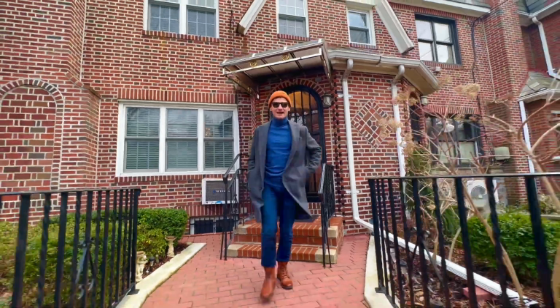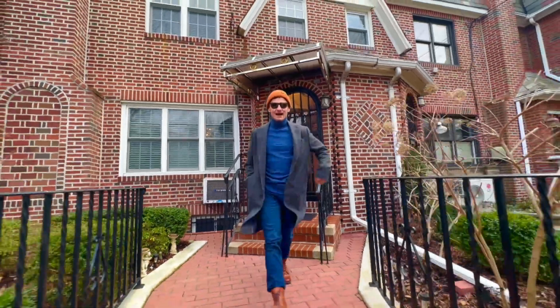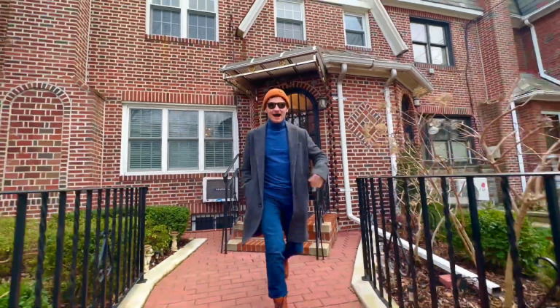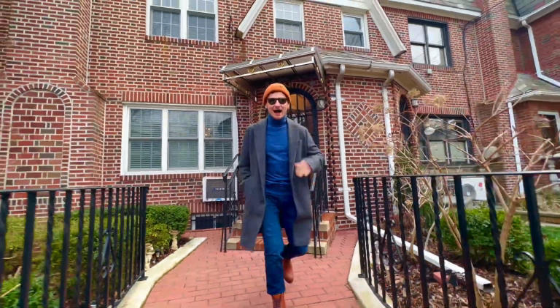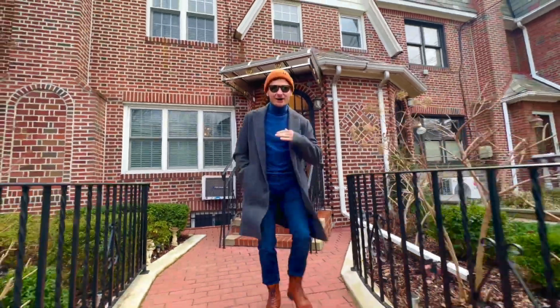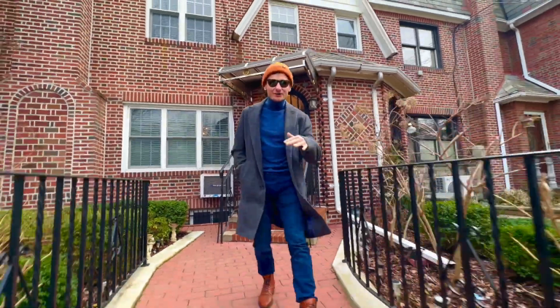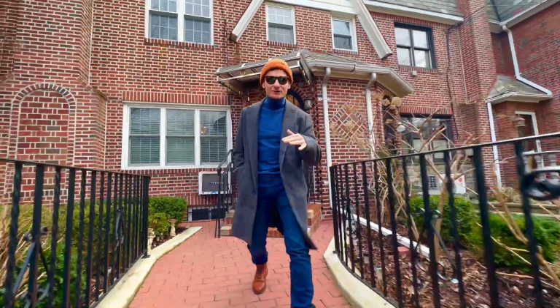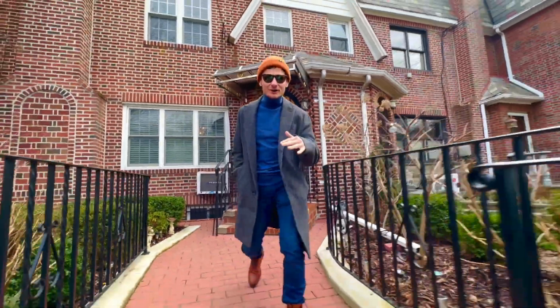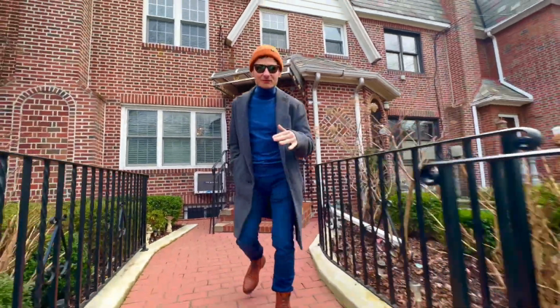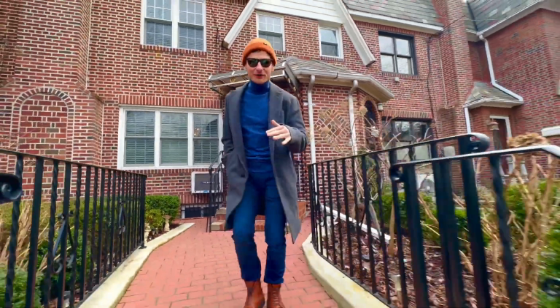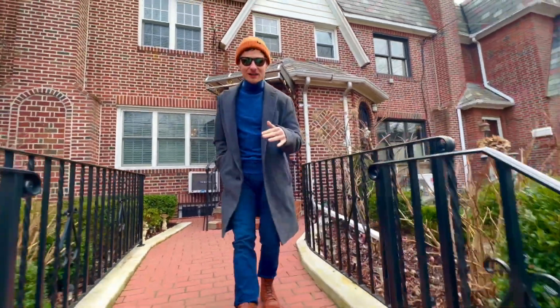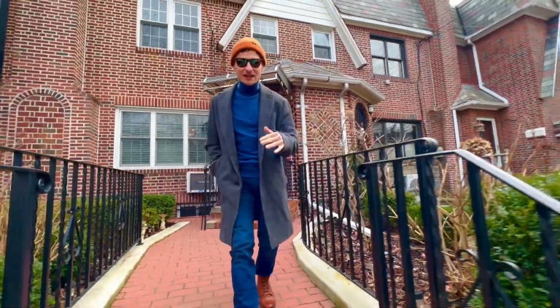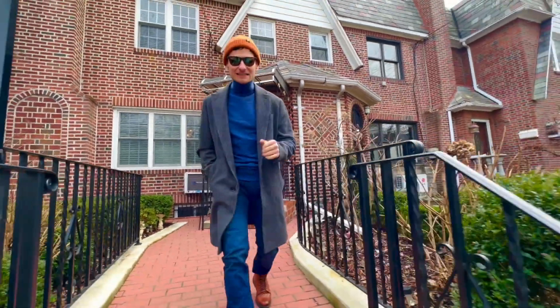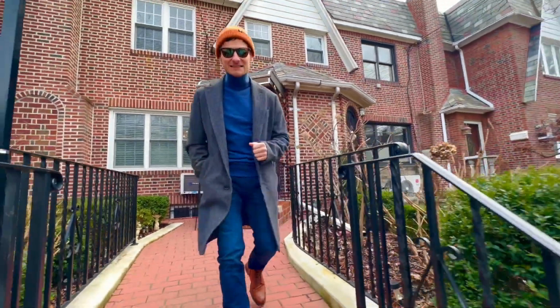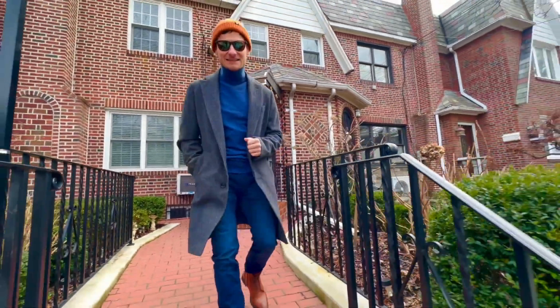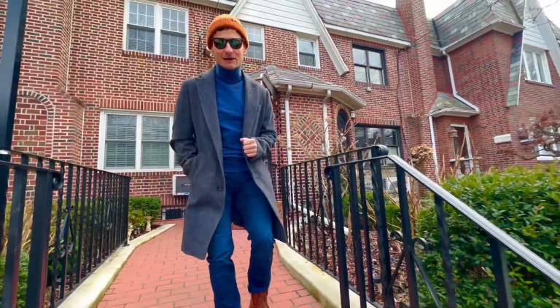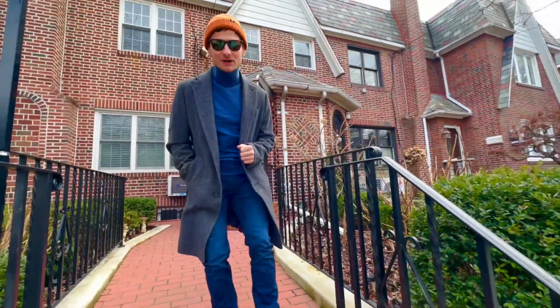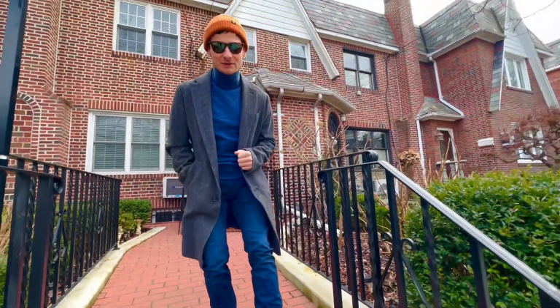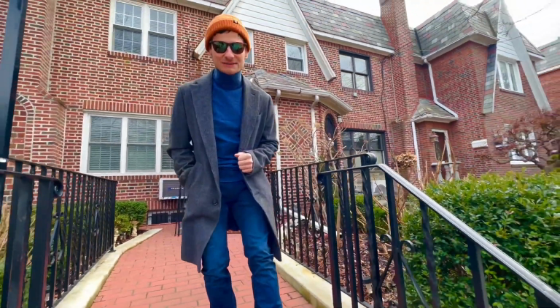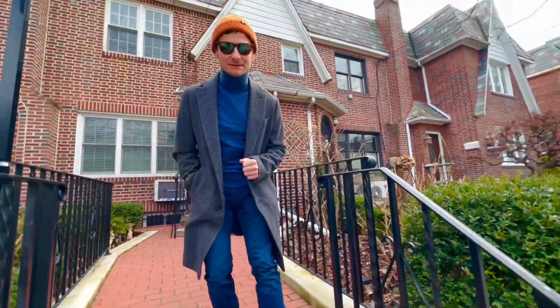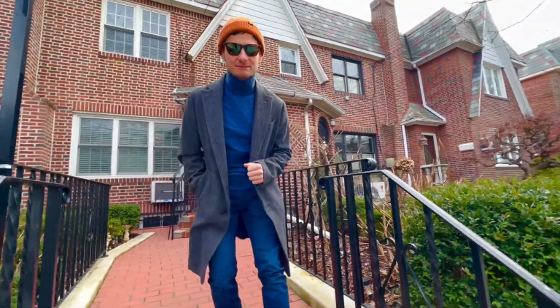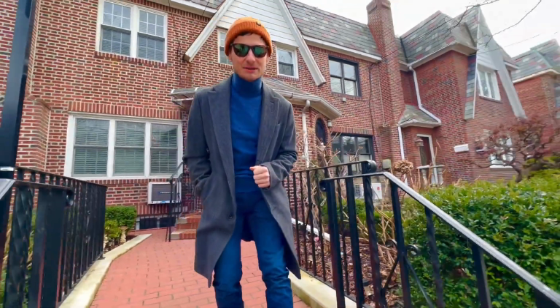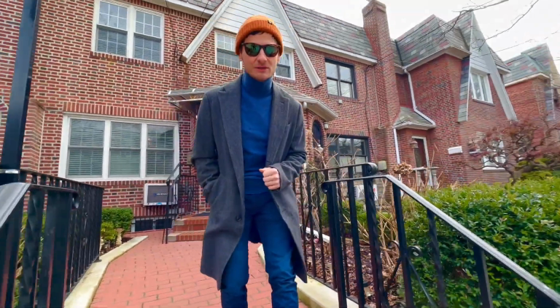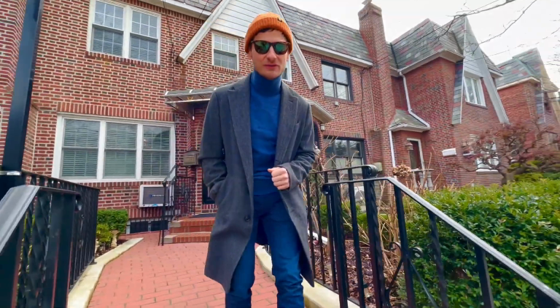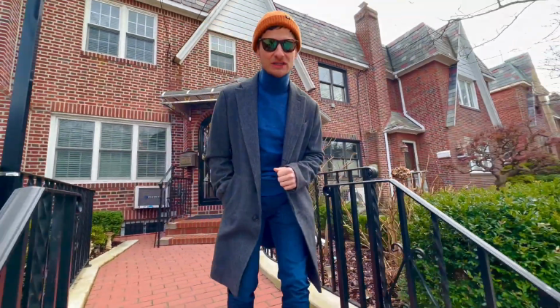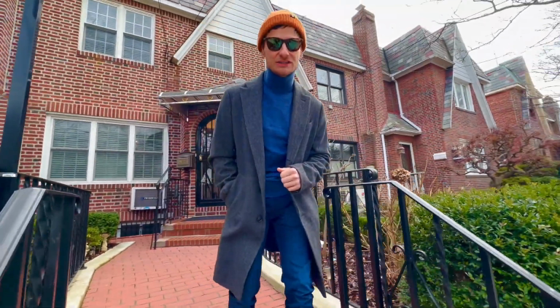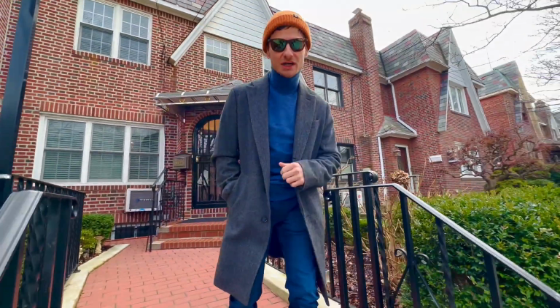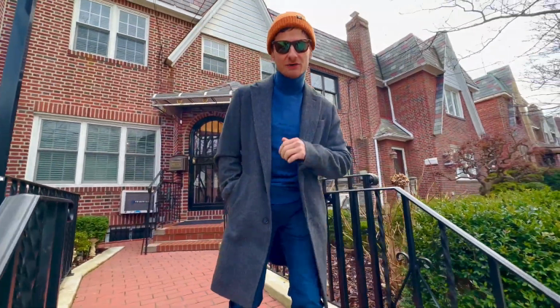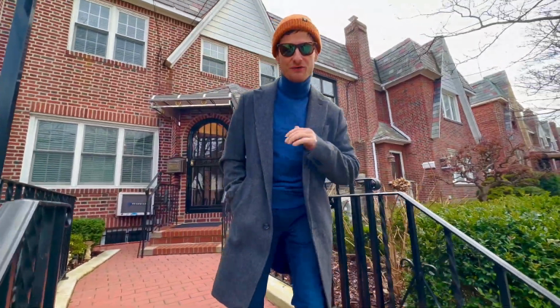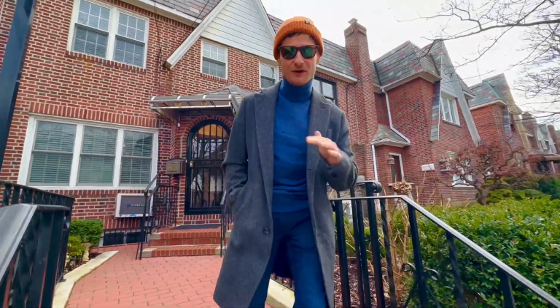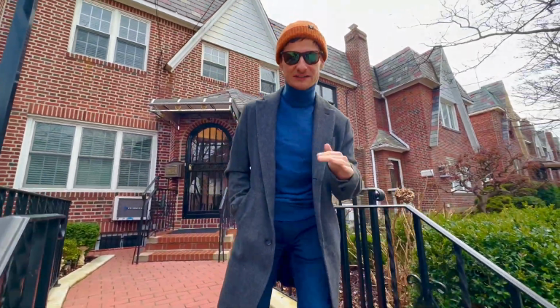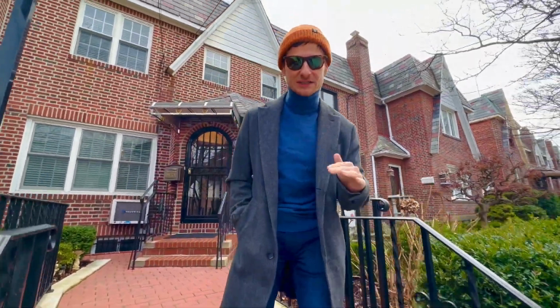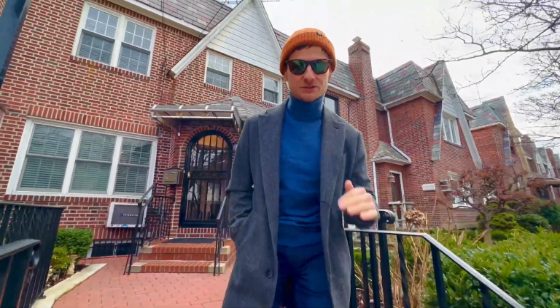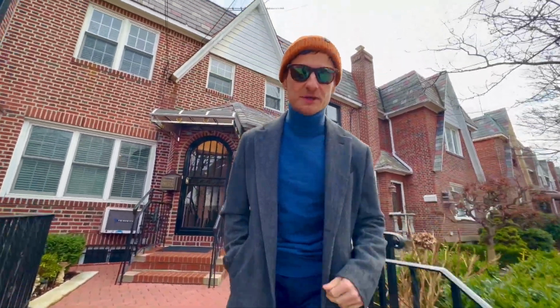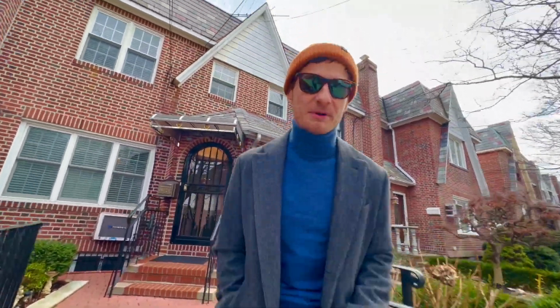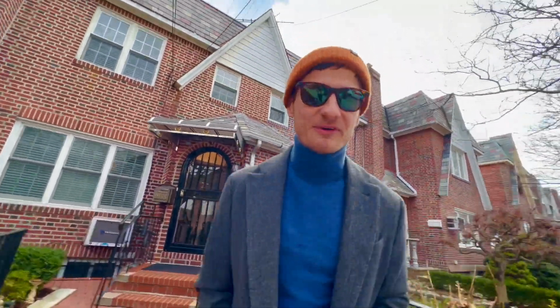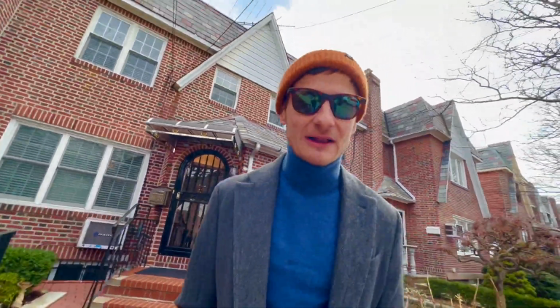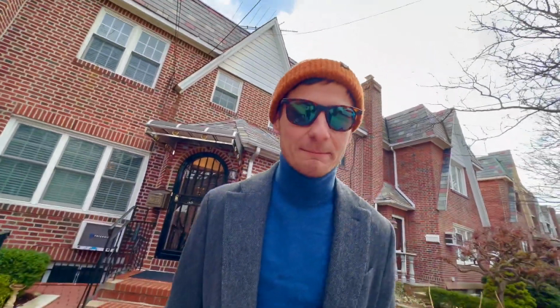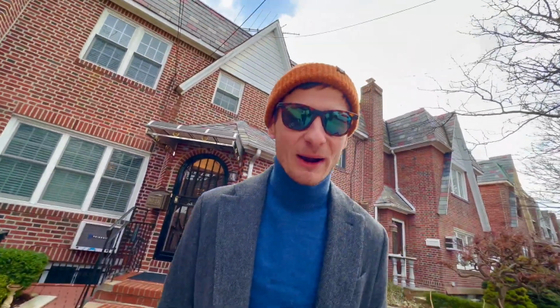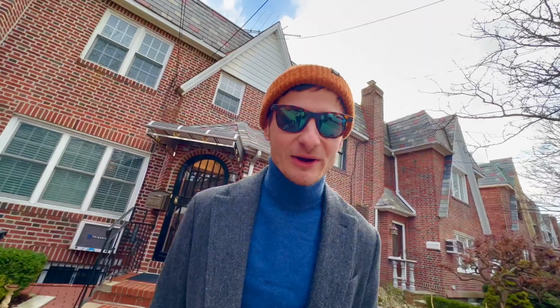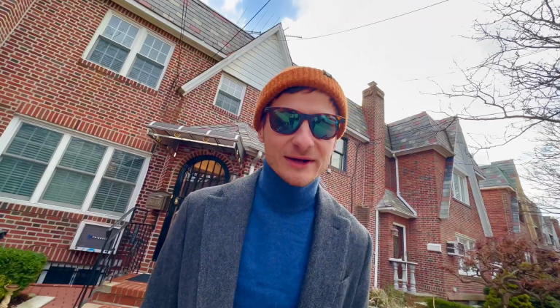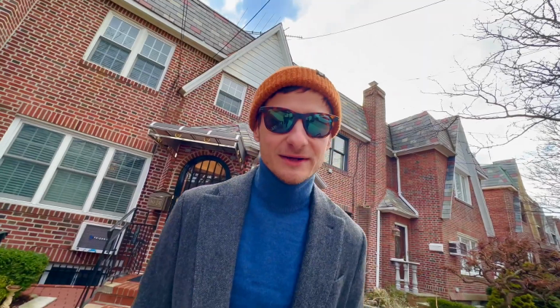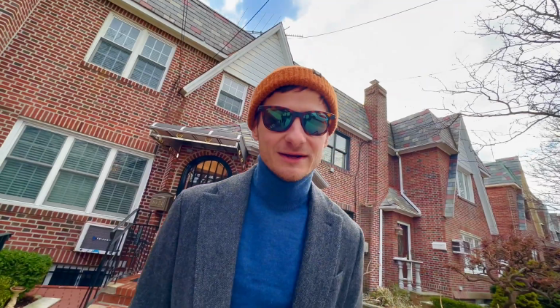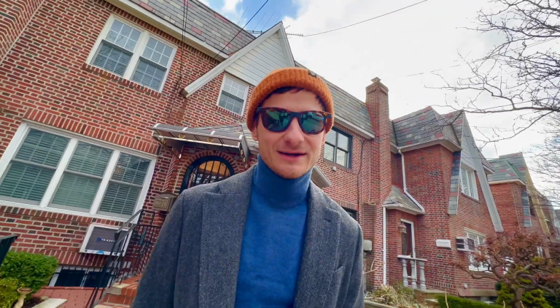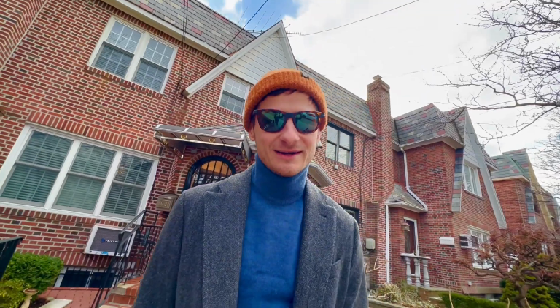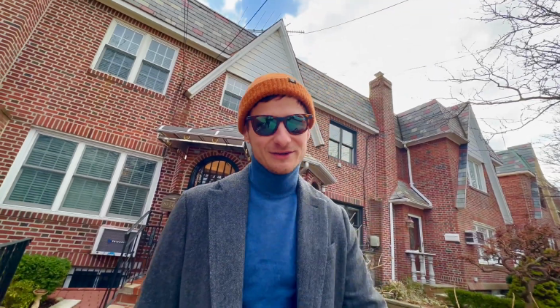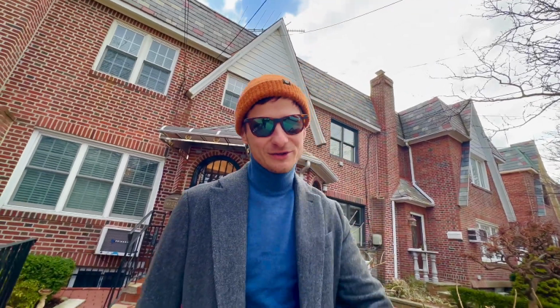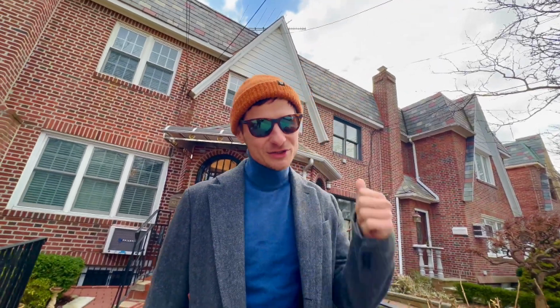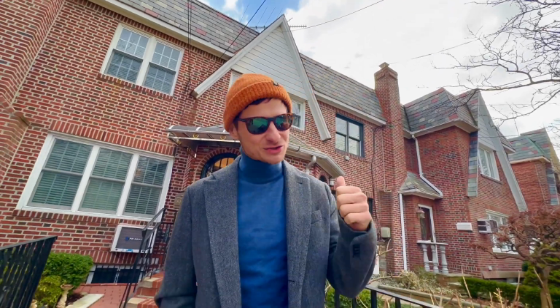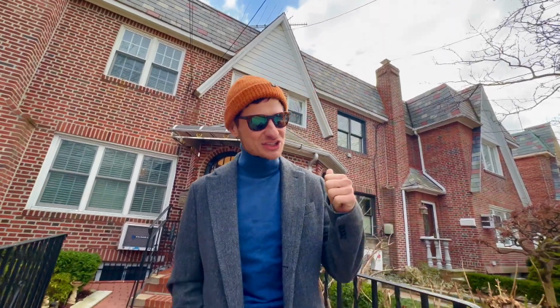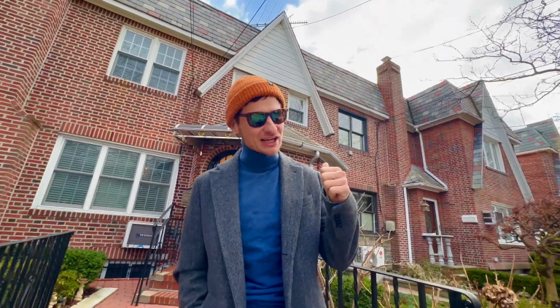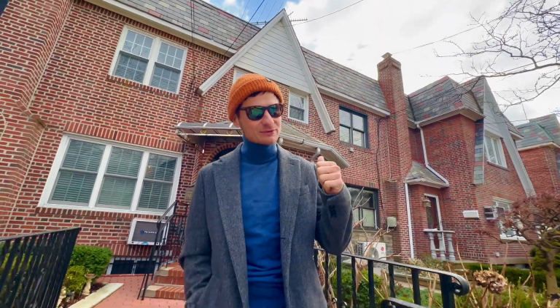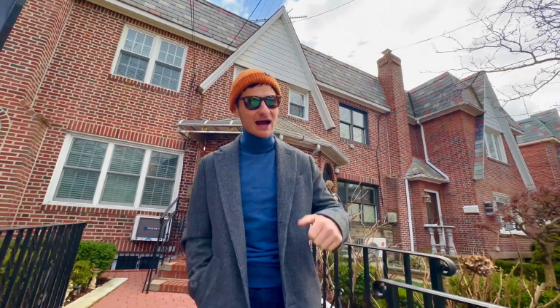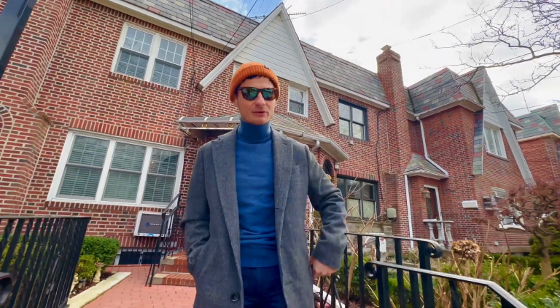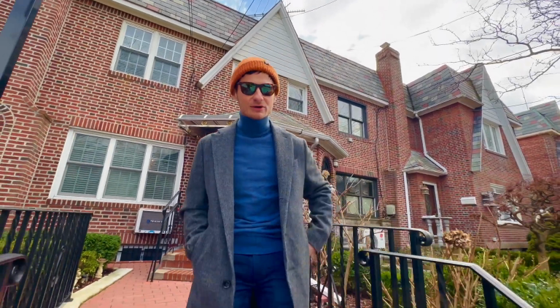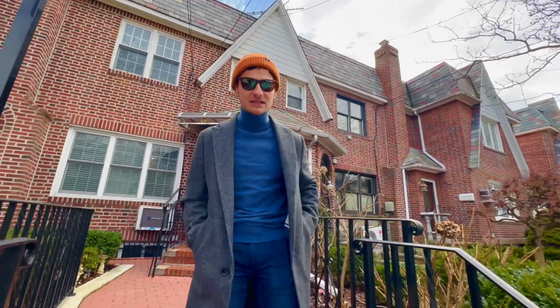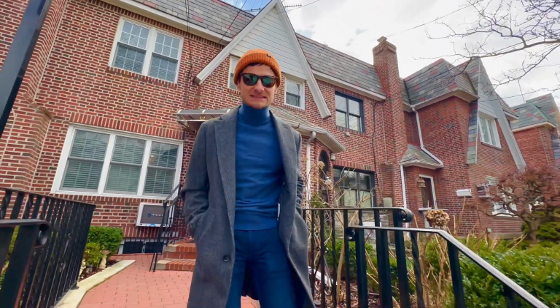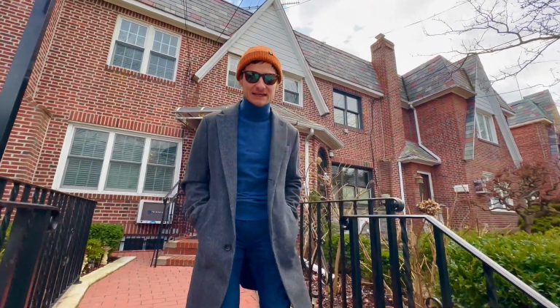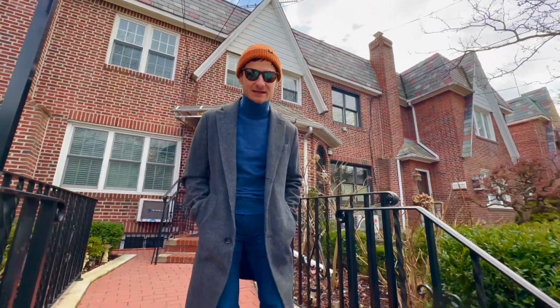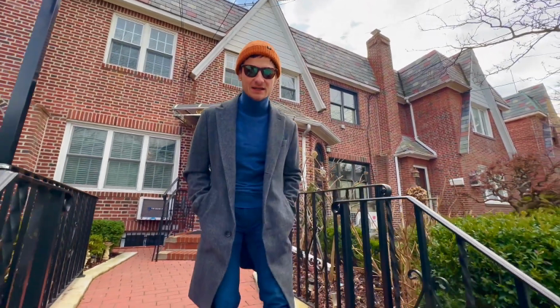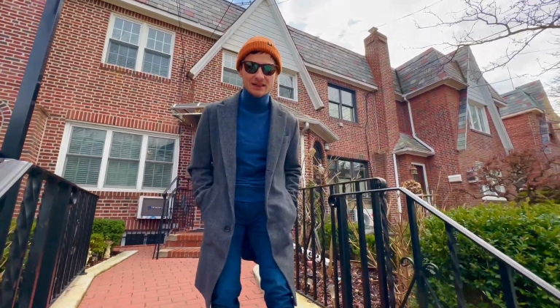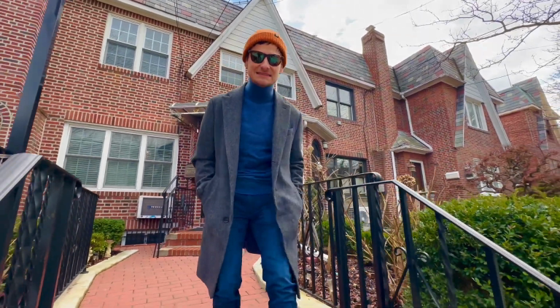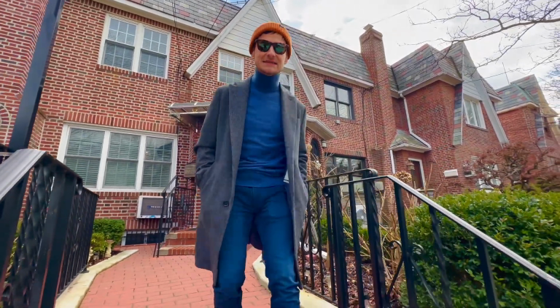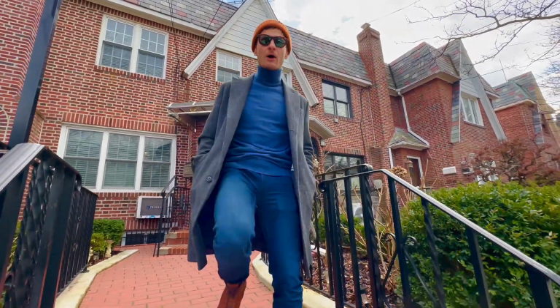Are you looking for a classy townhouse in Middle Village facing Juniper Valley Park? You need to check out our listing. Let's go!